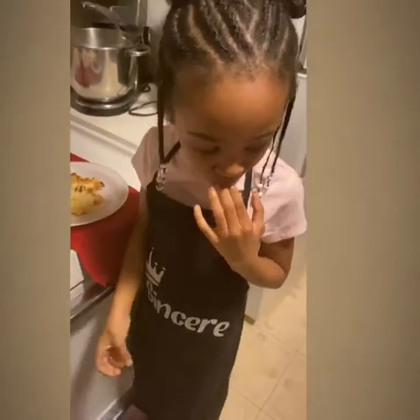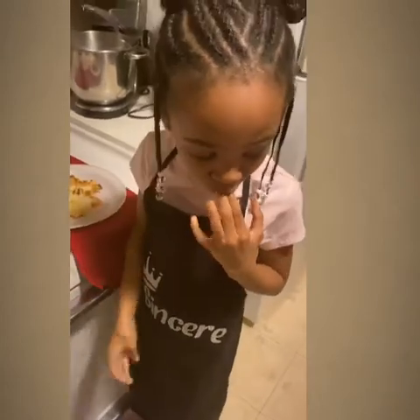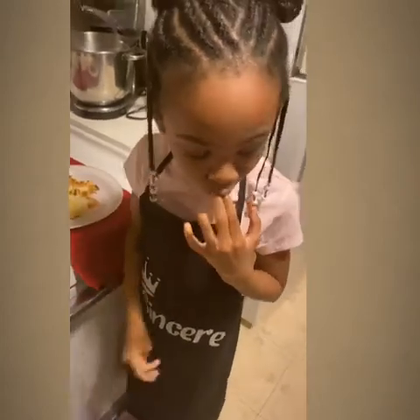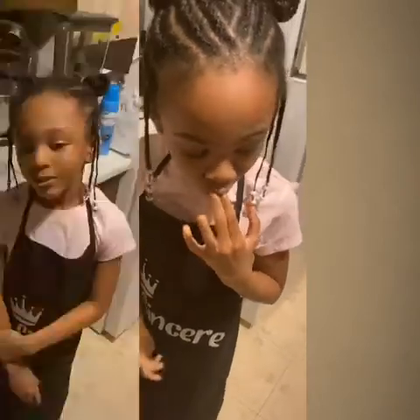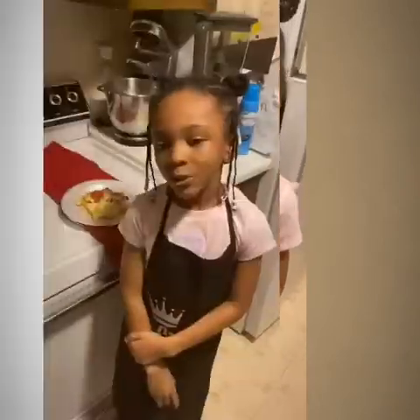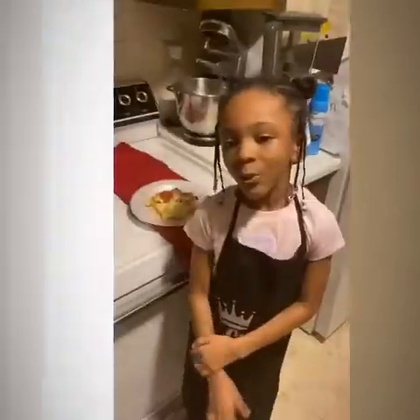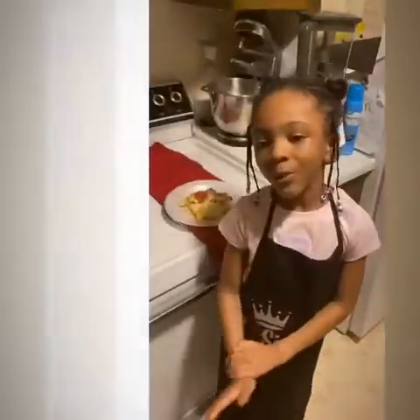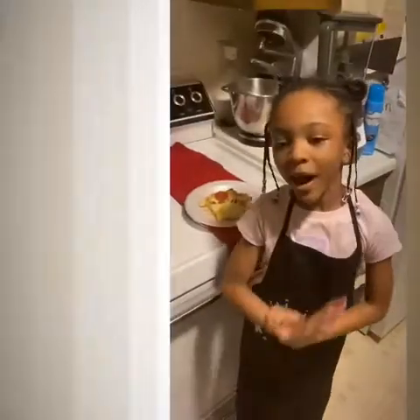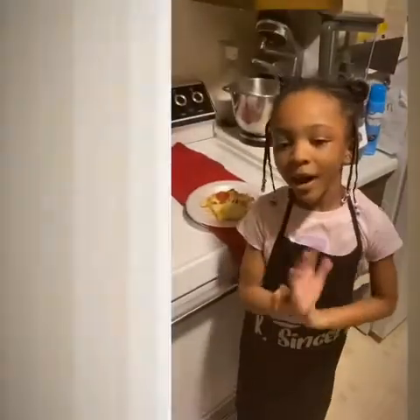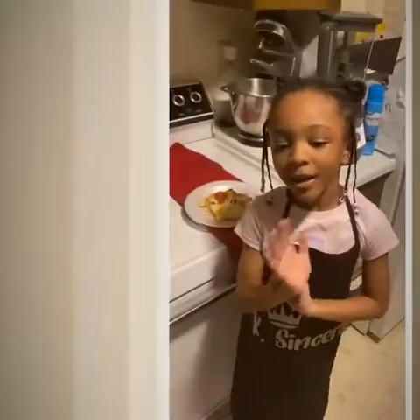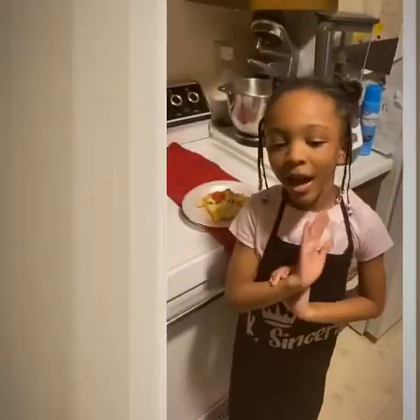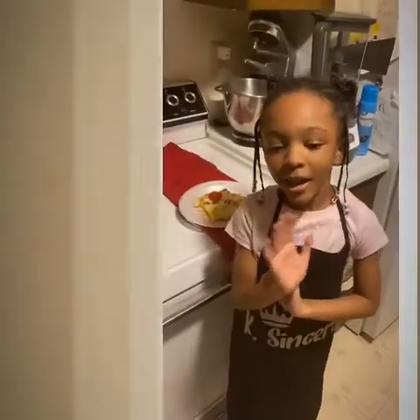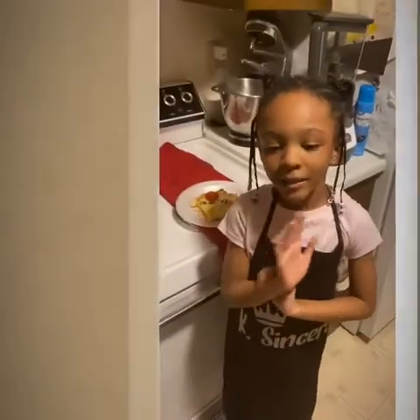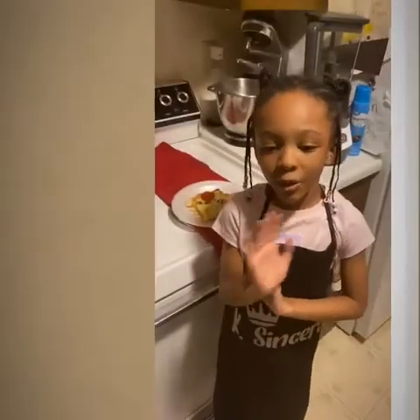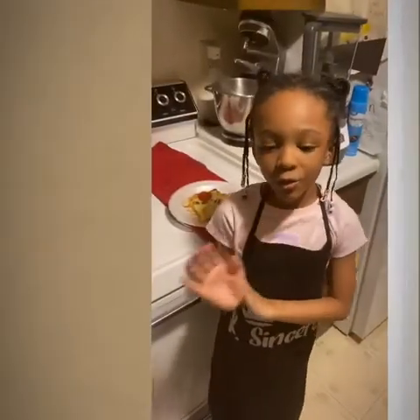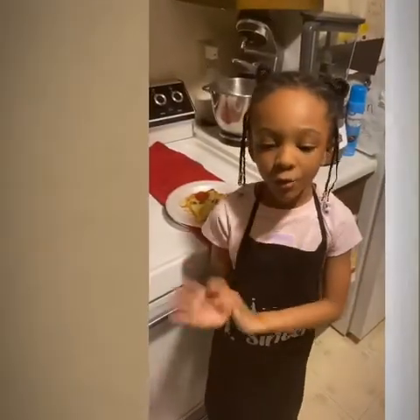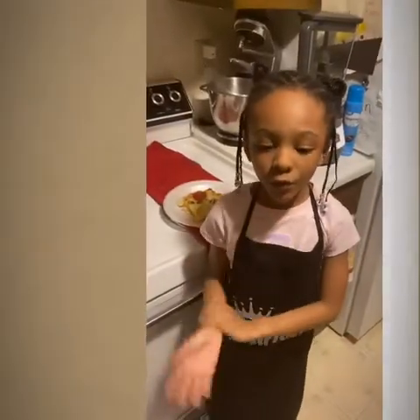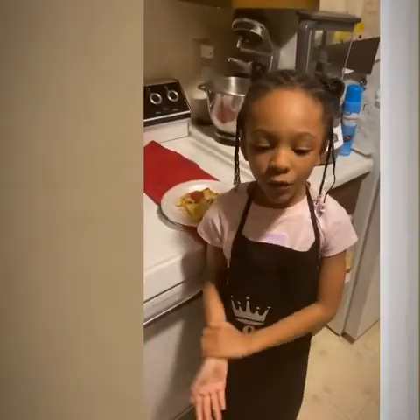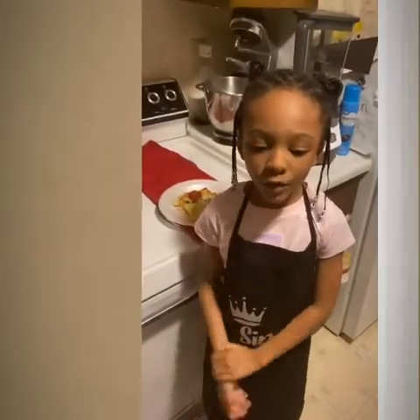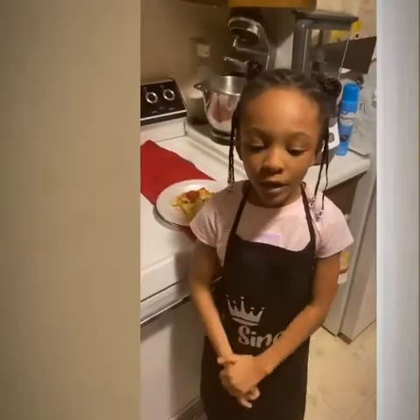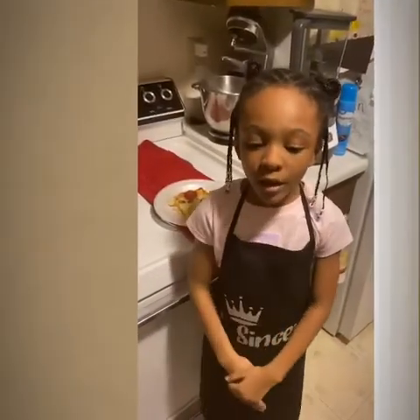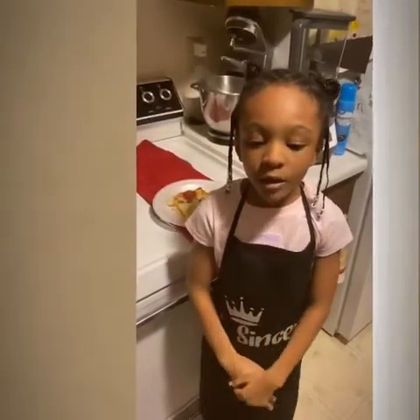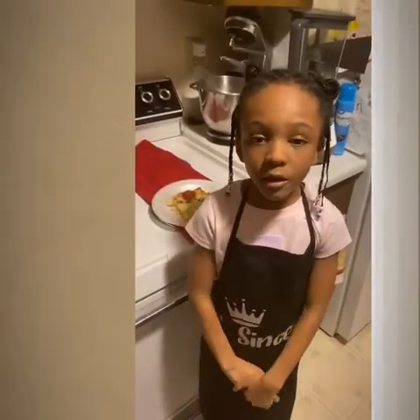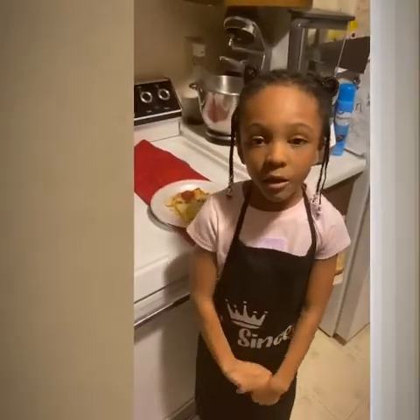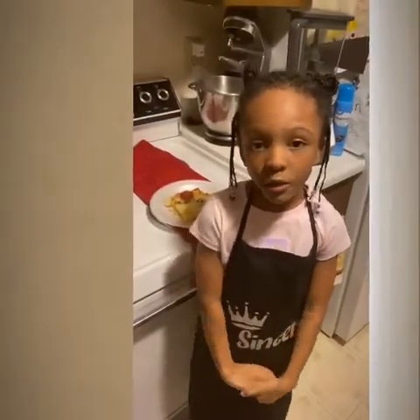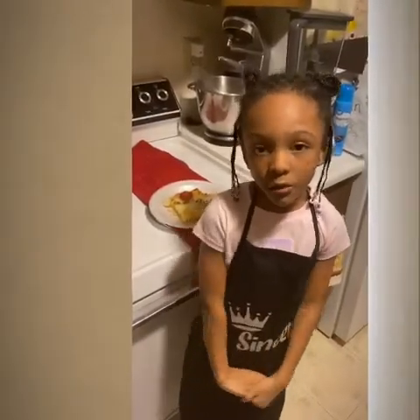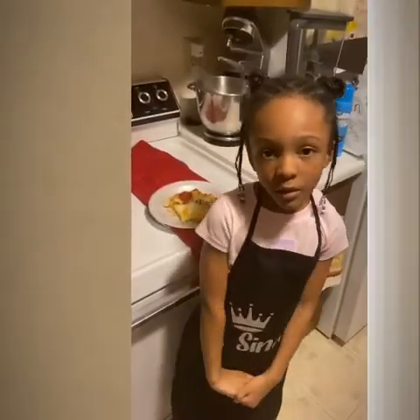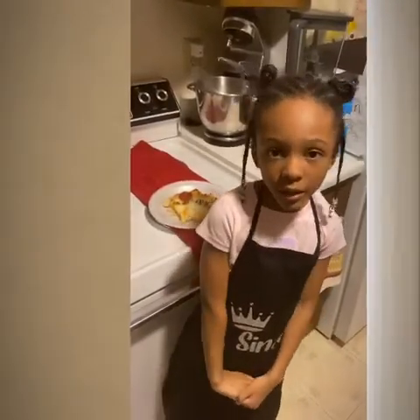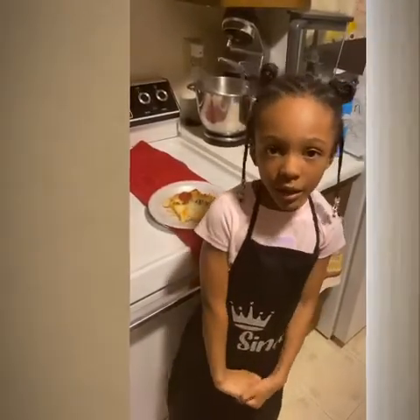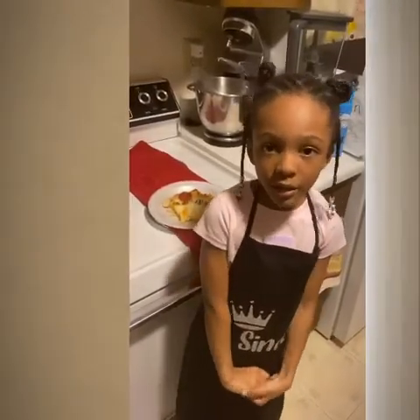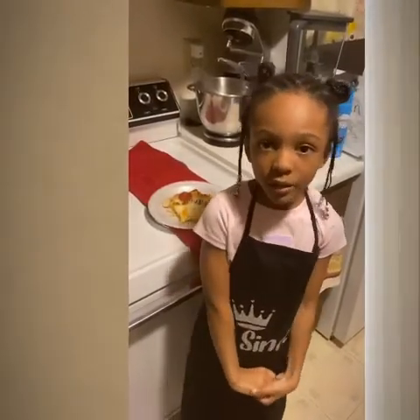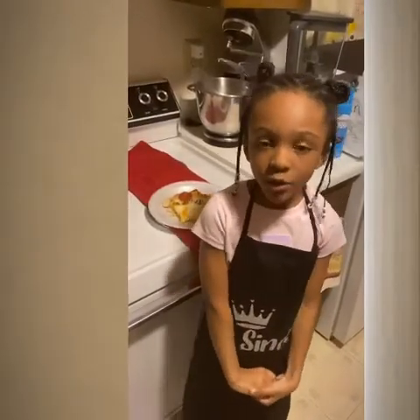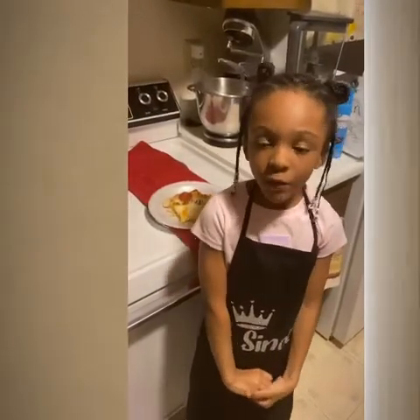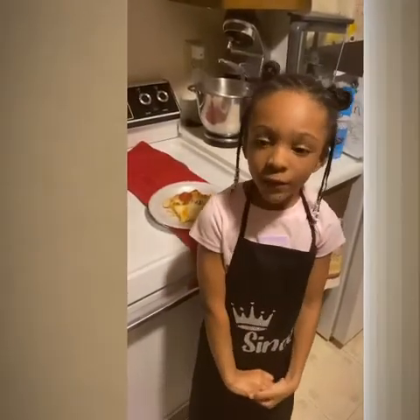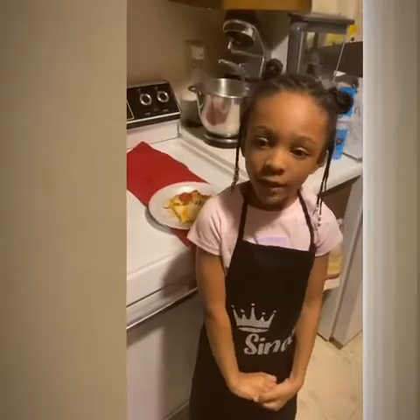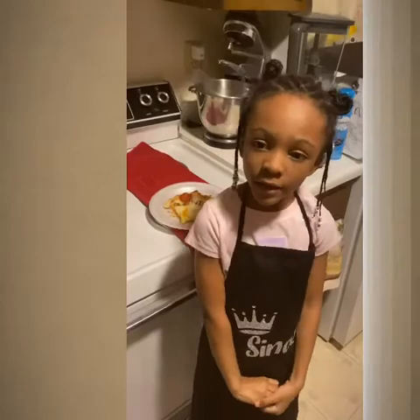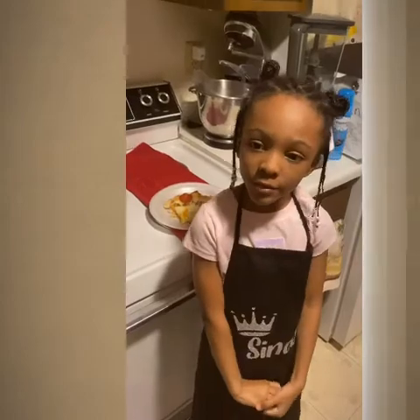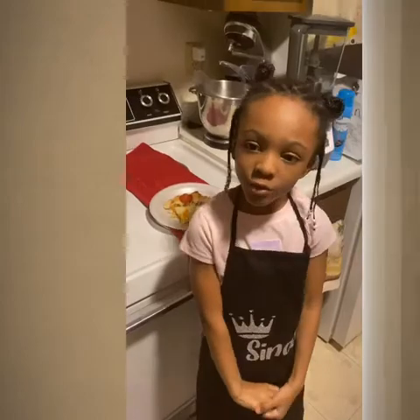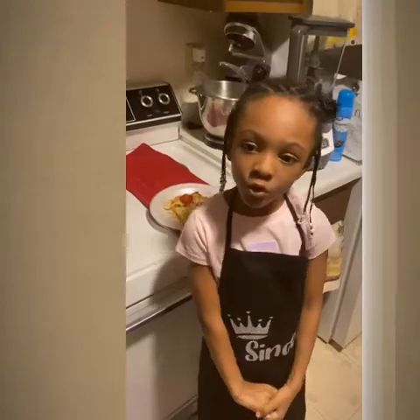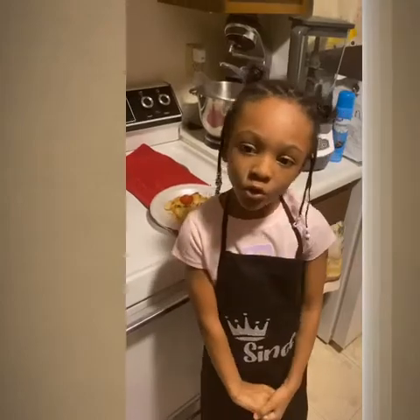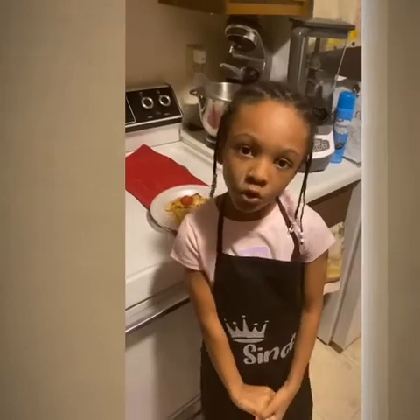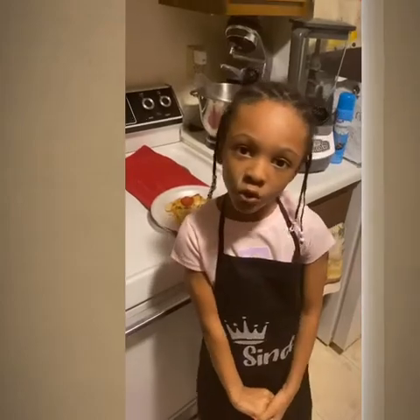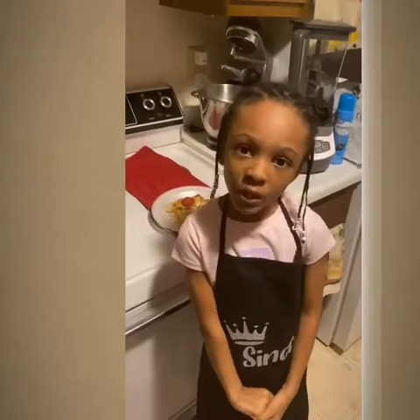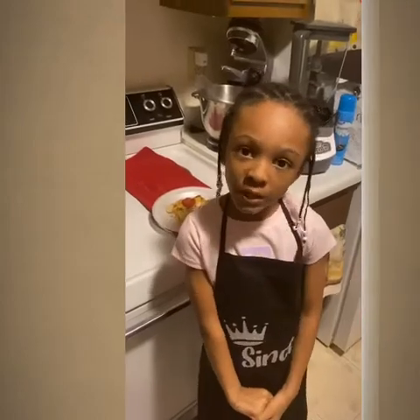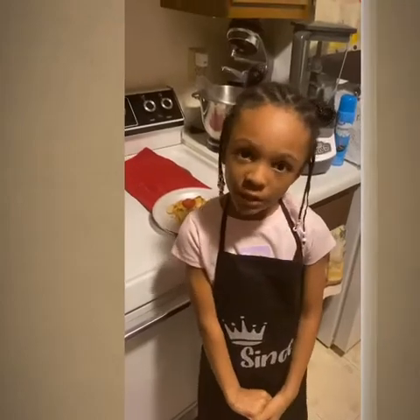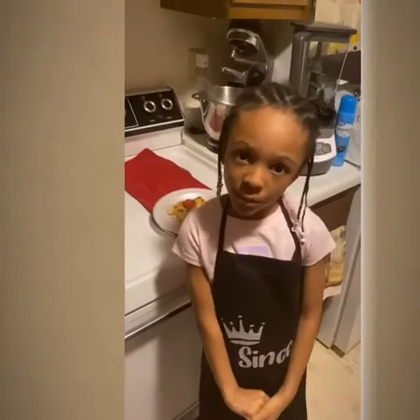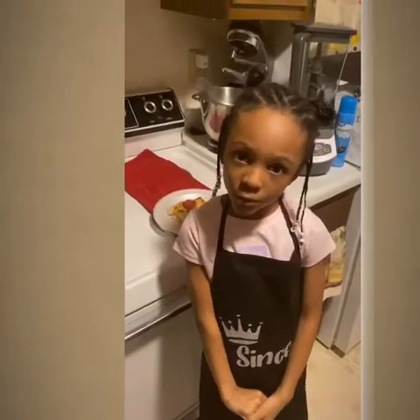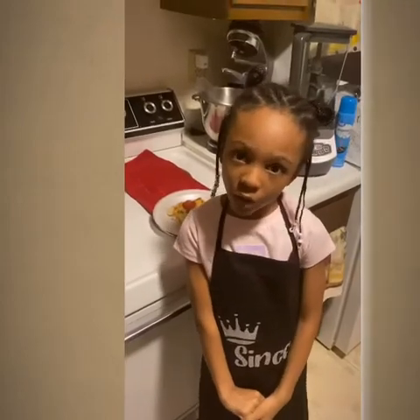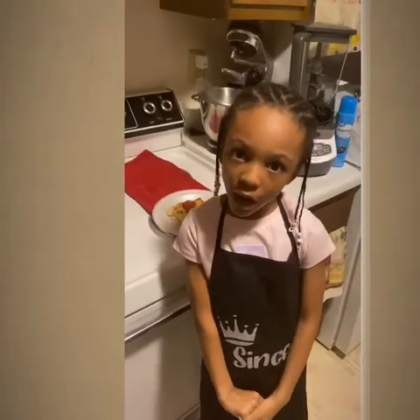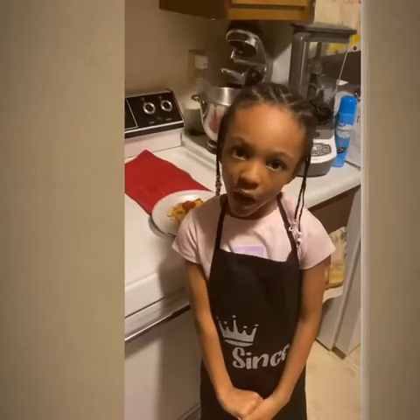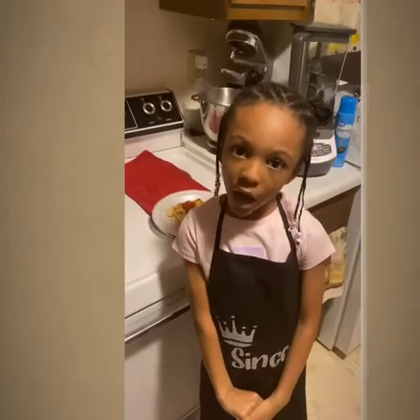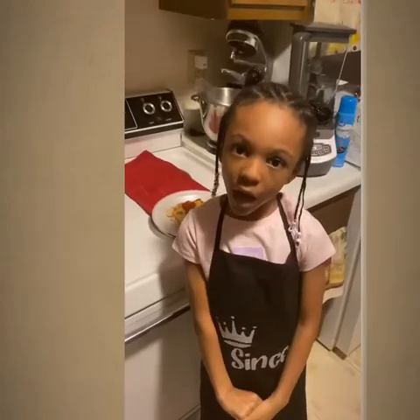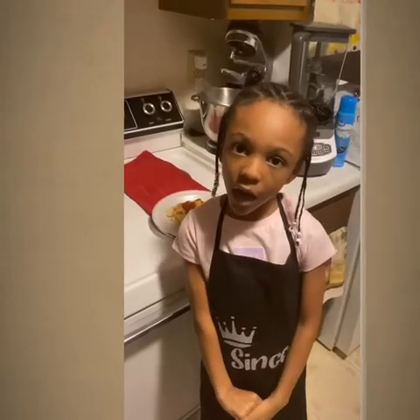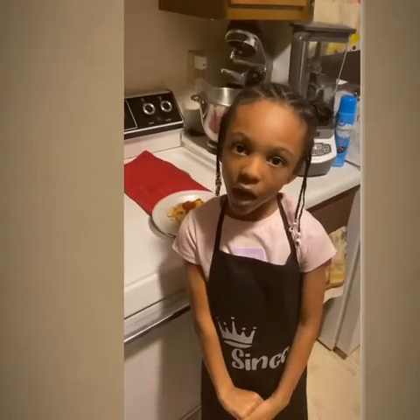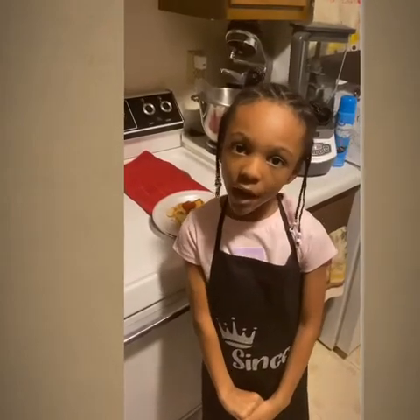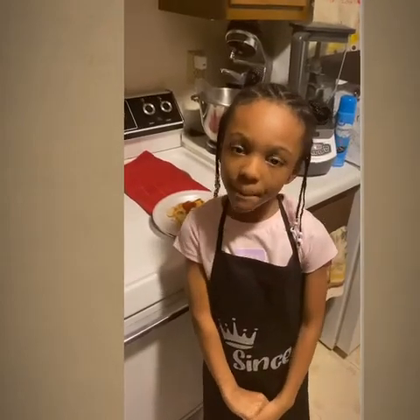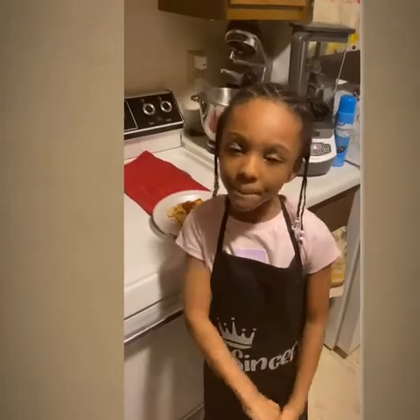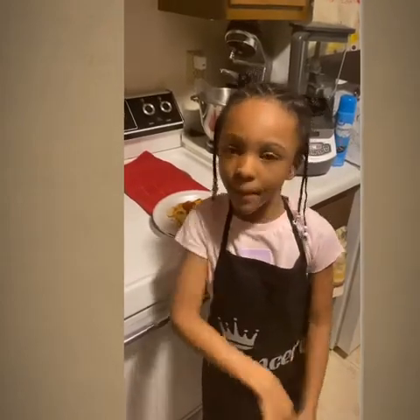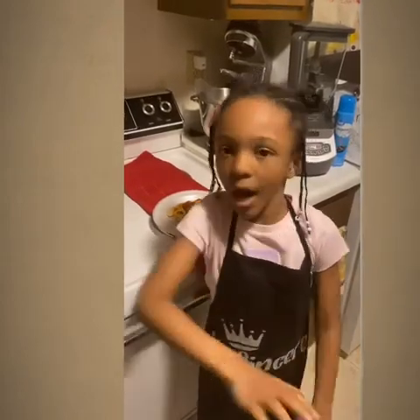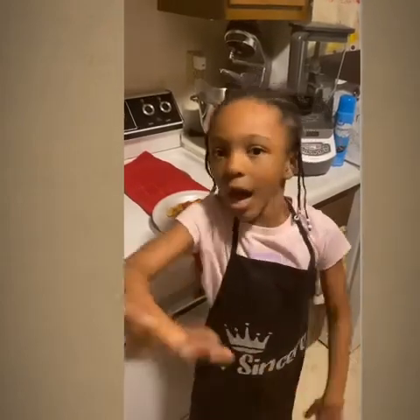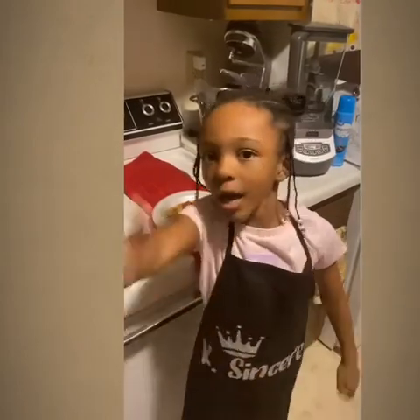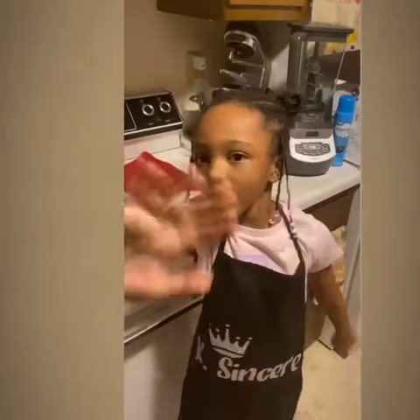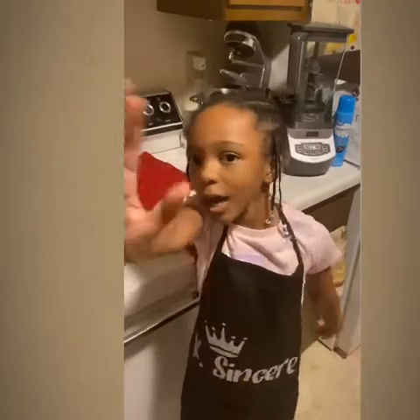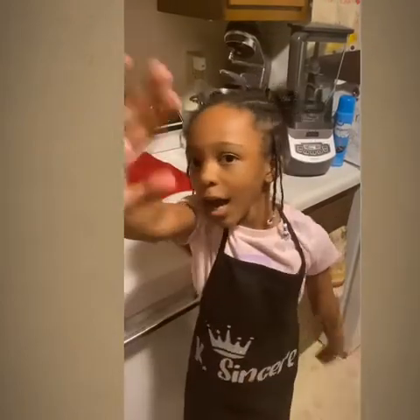So bye guys. Thank you for coming with Chef Gaden and don't forget to subscribe. Bye guys.